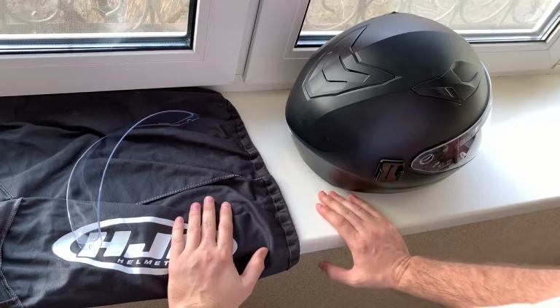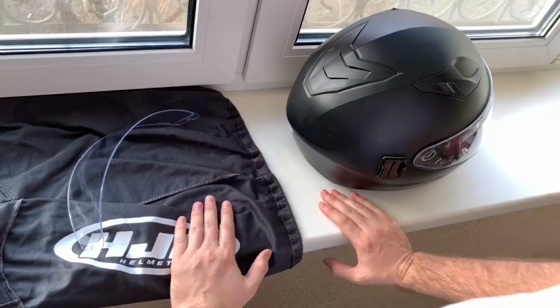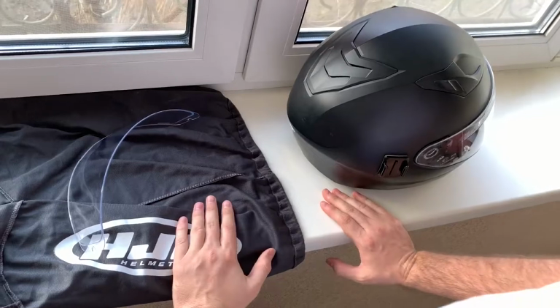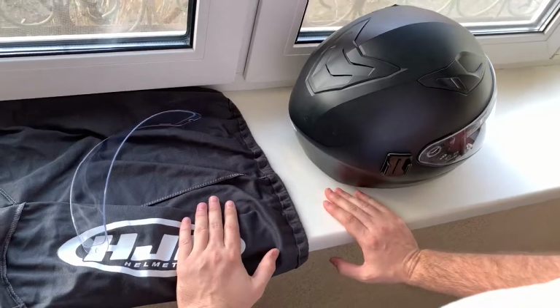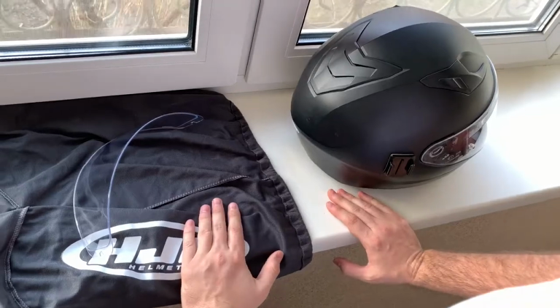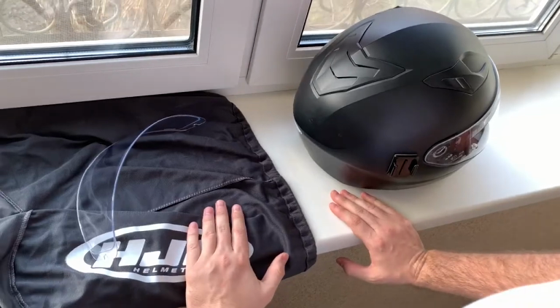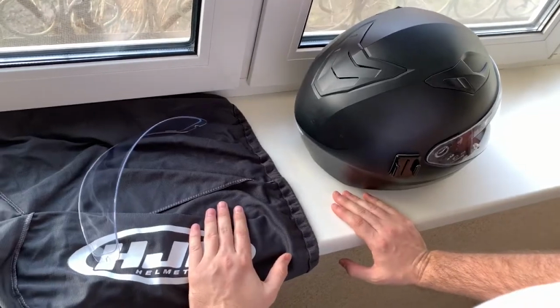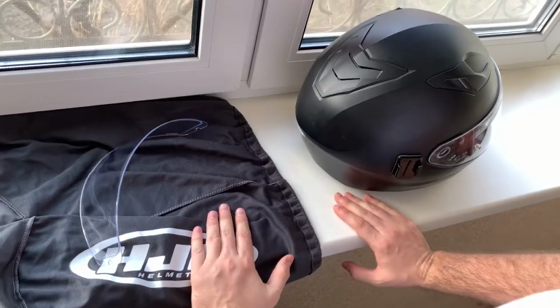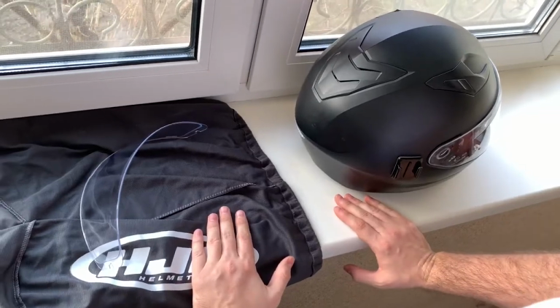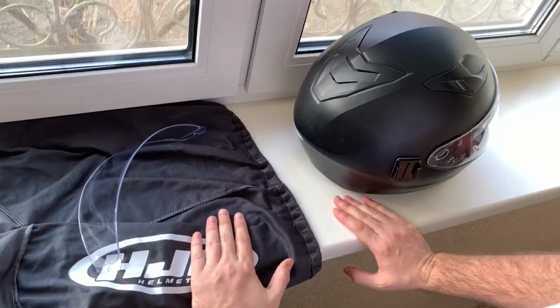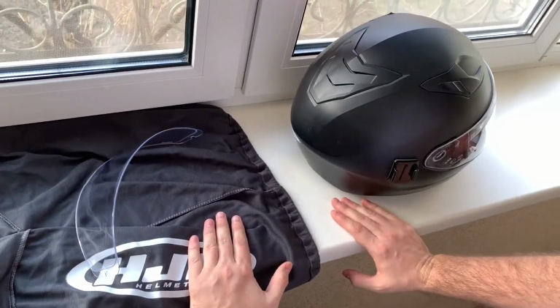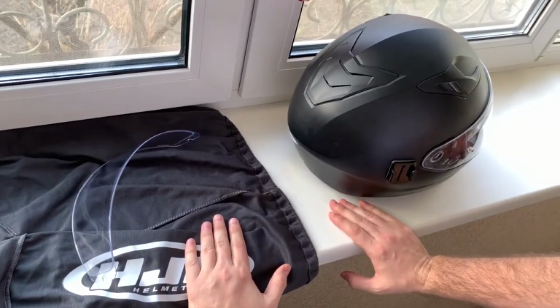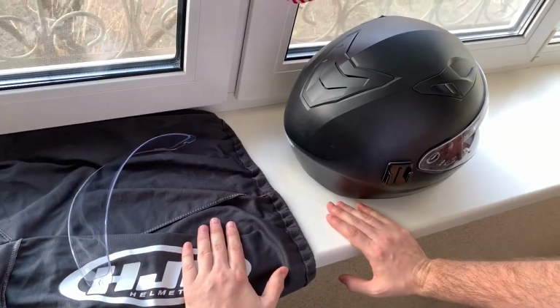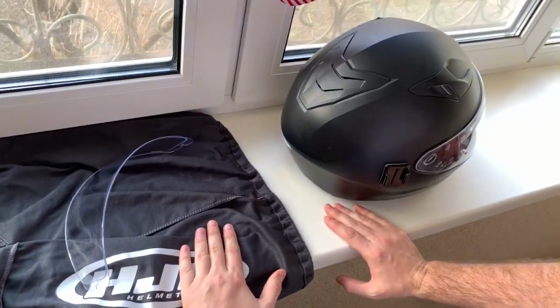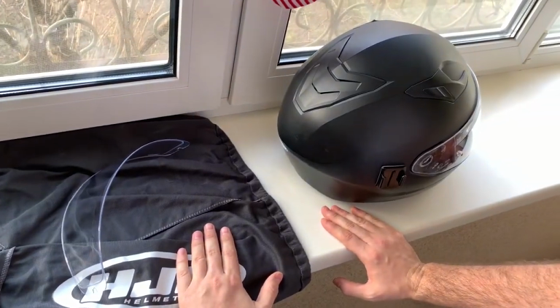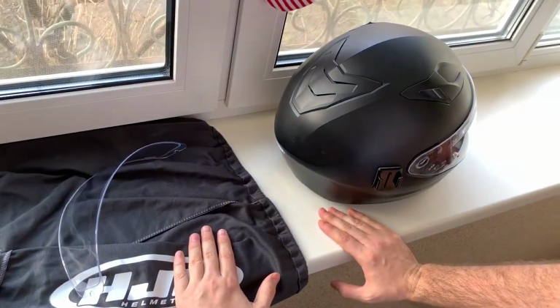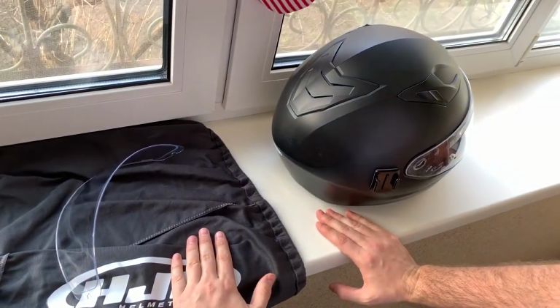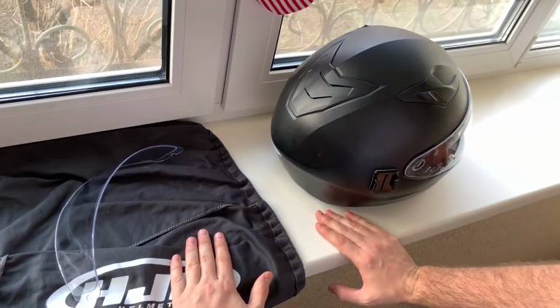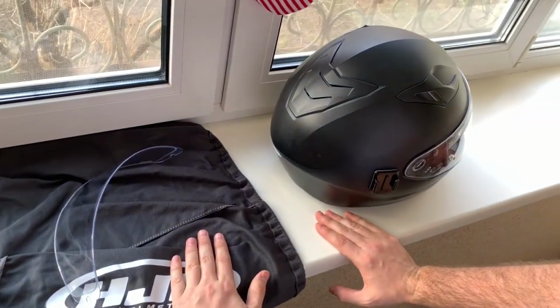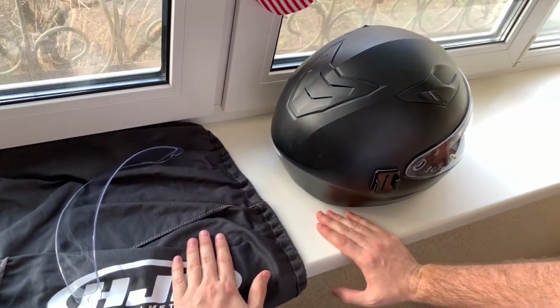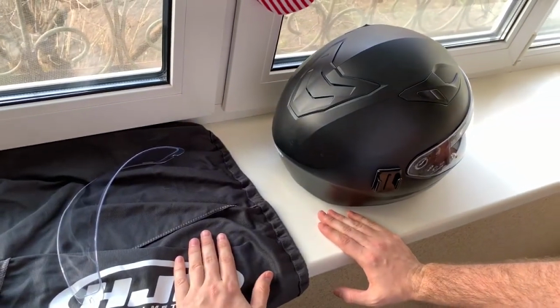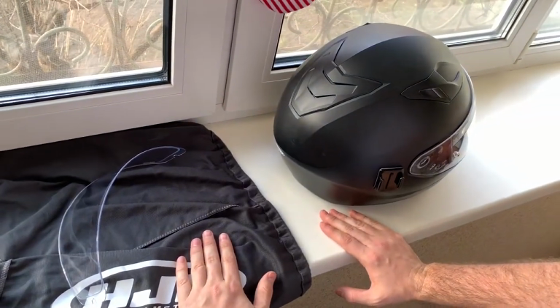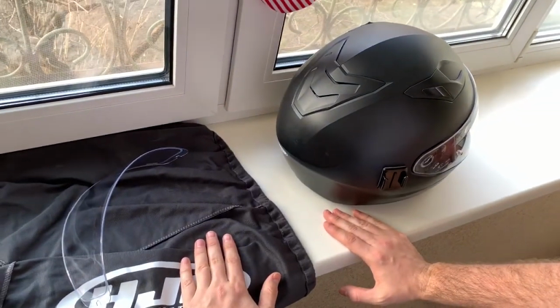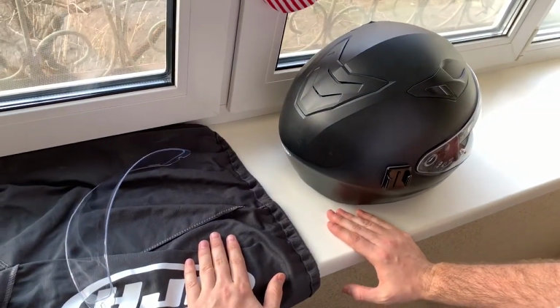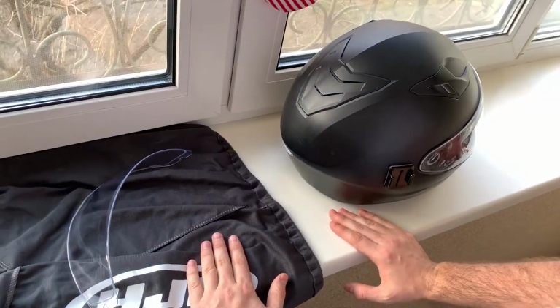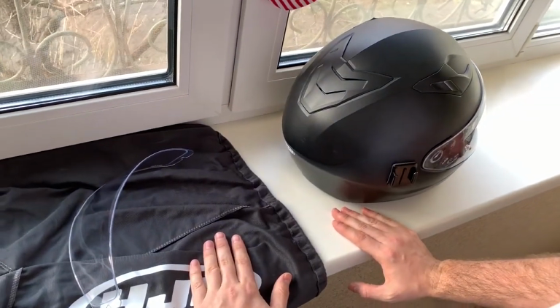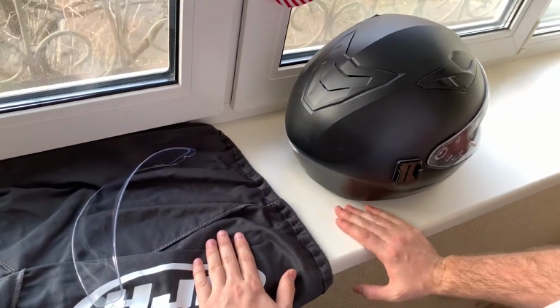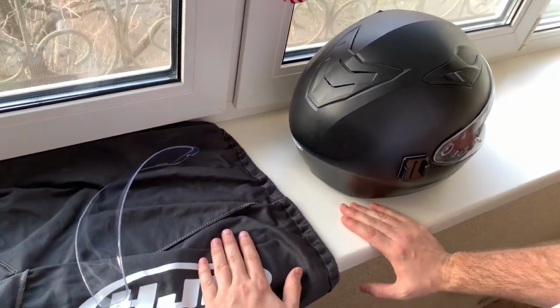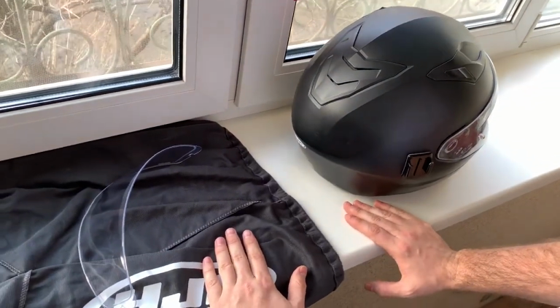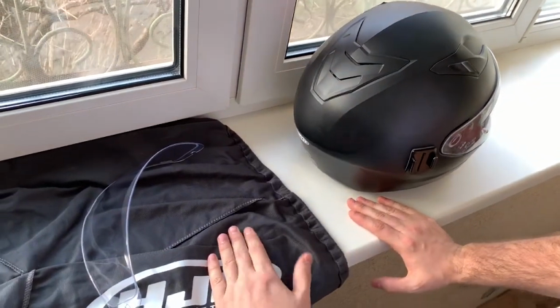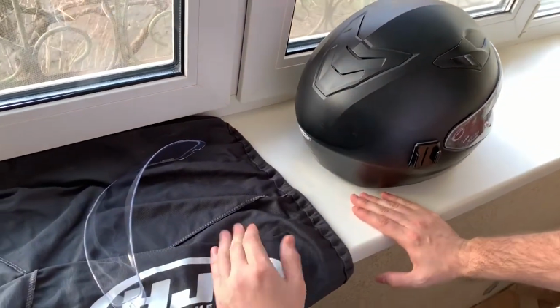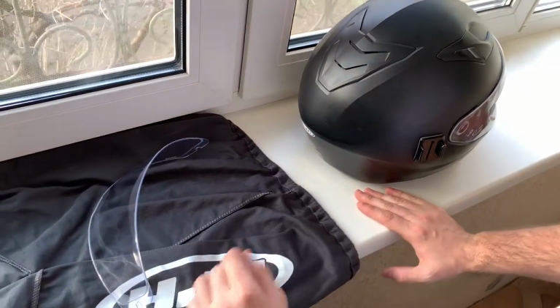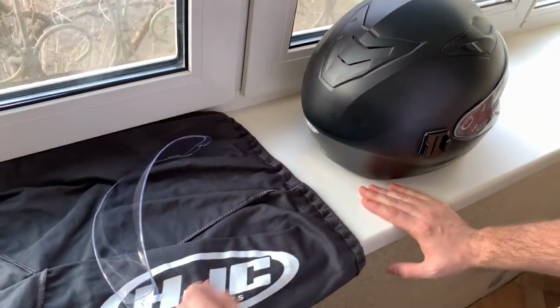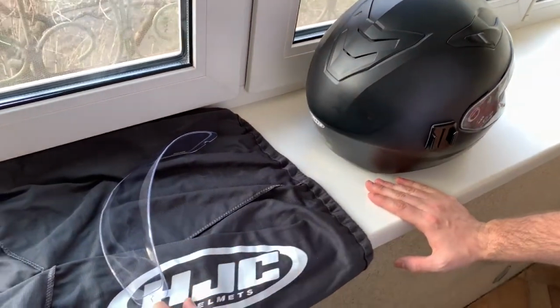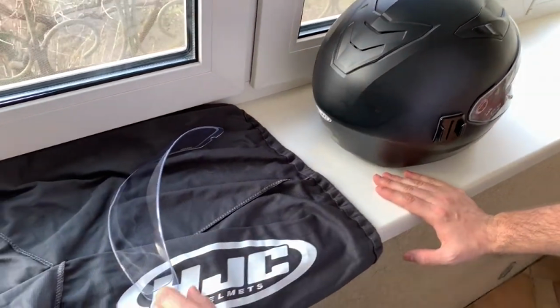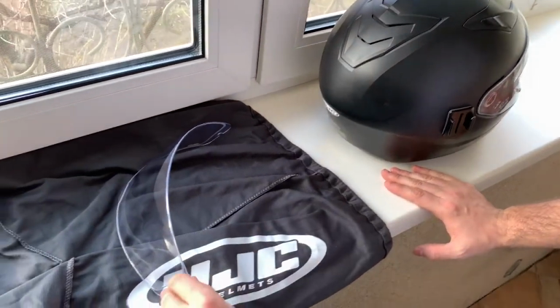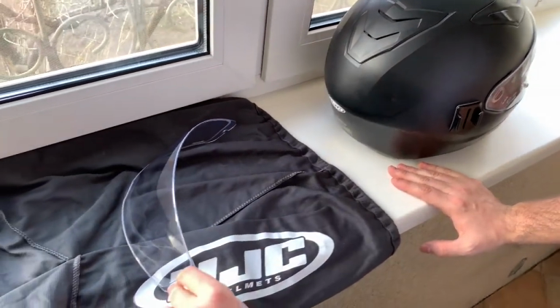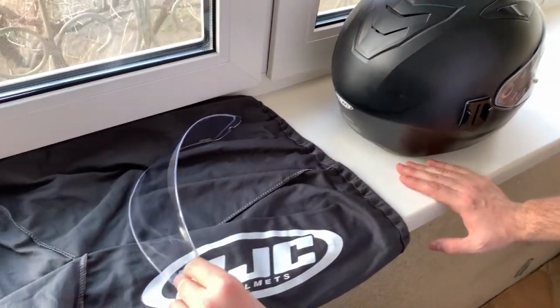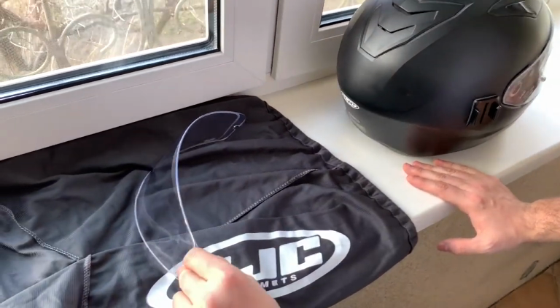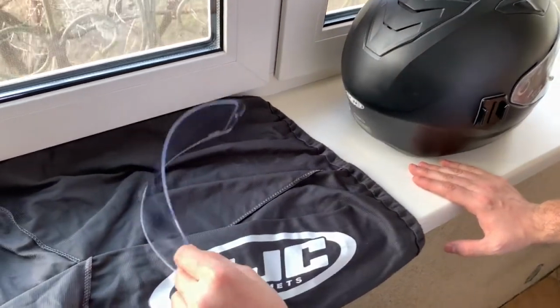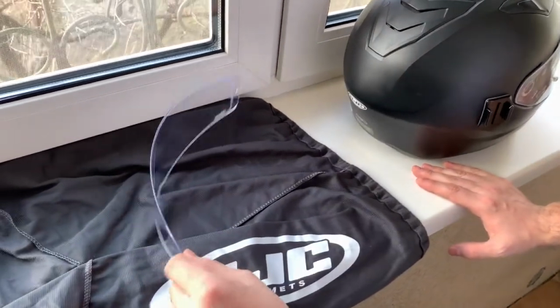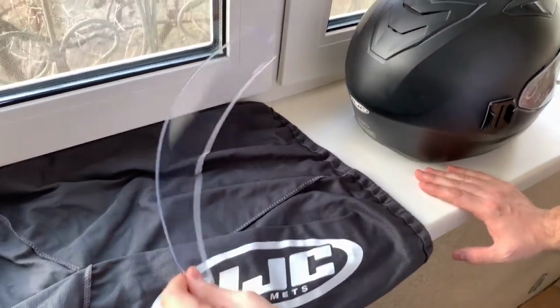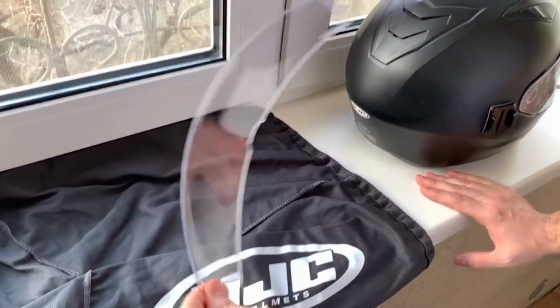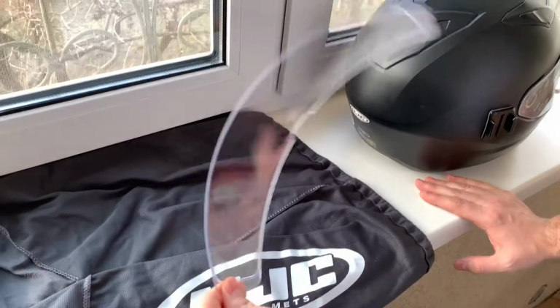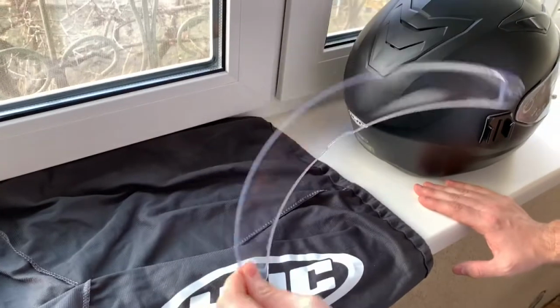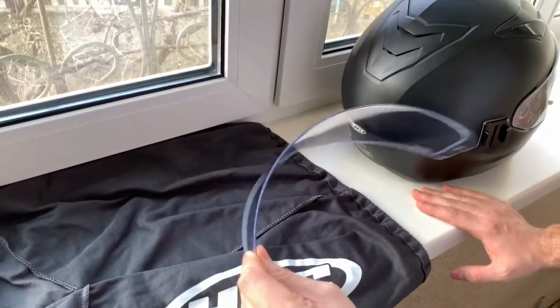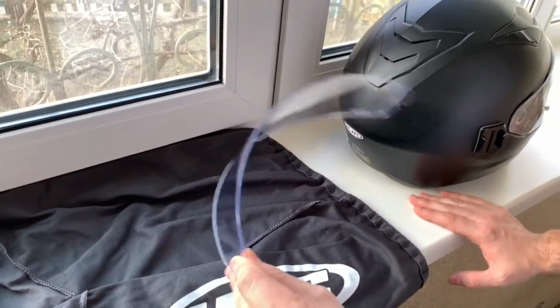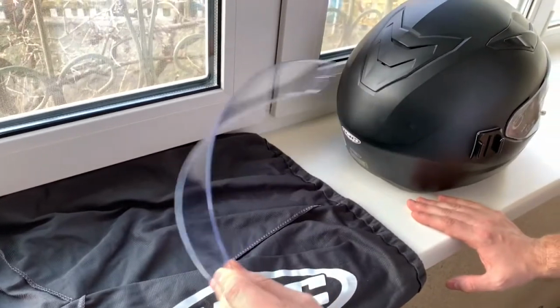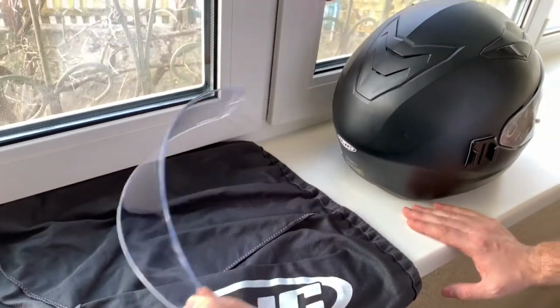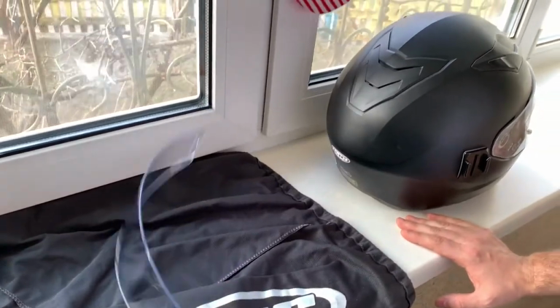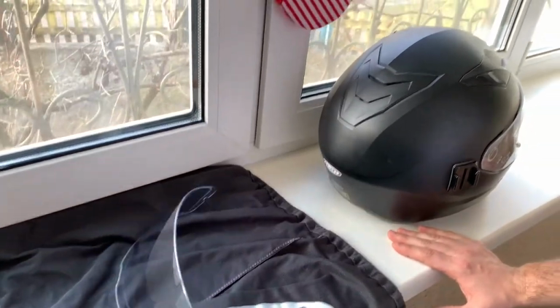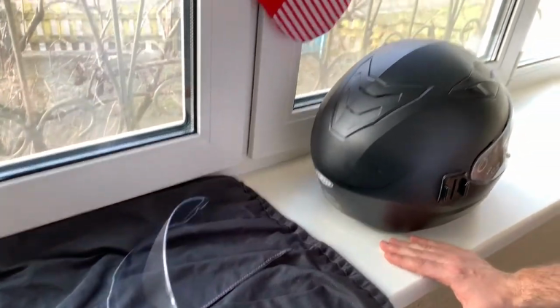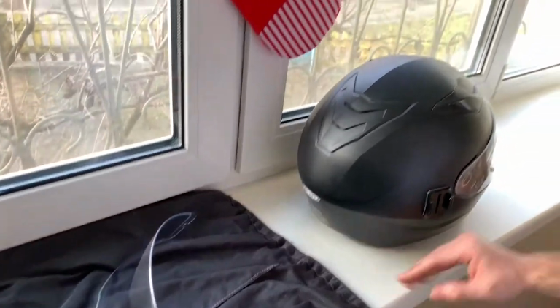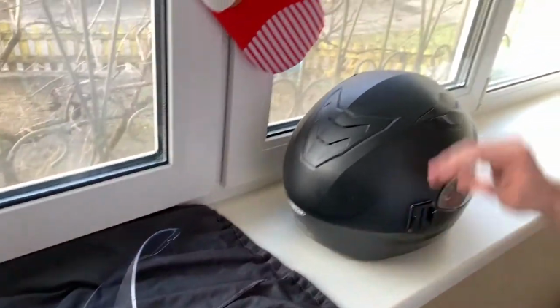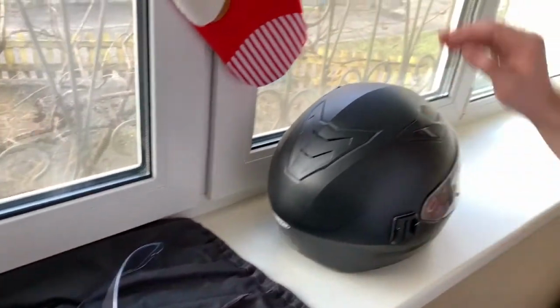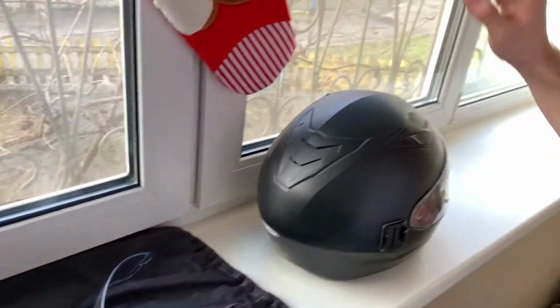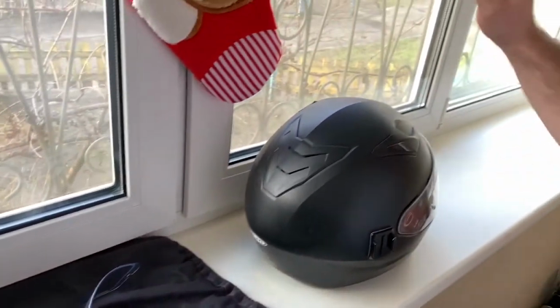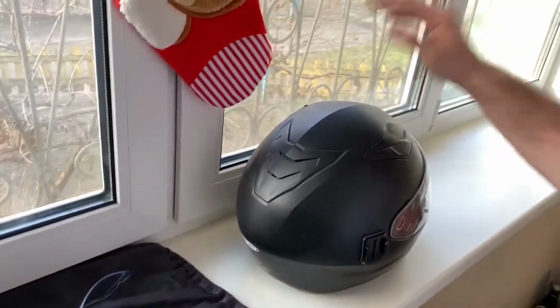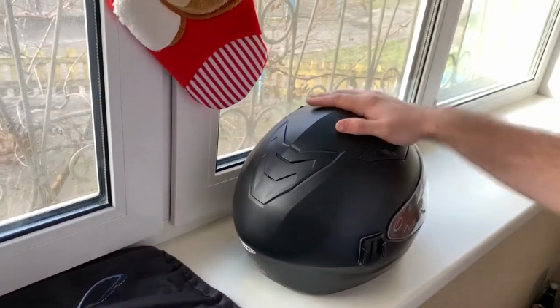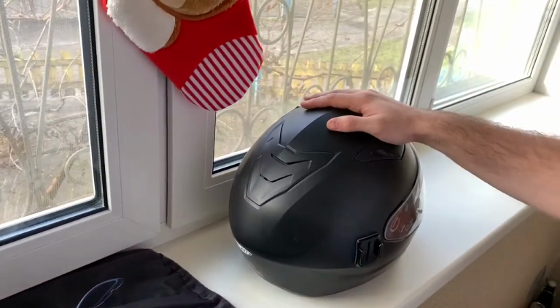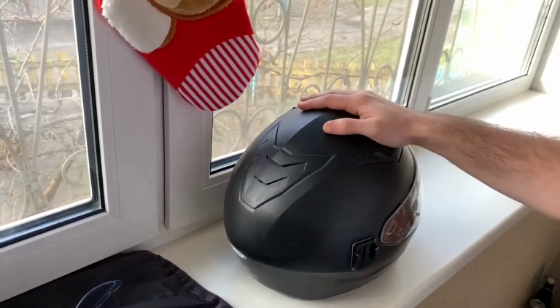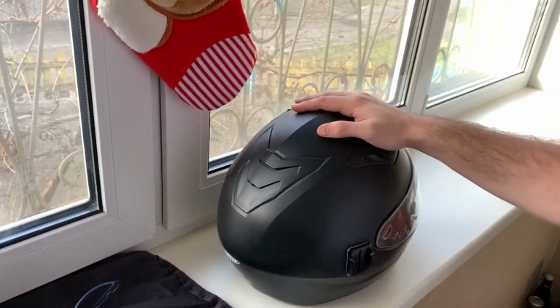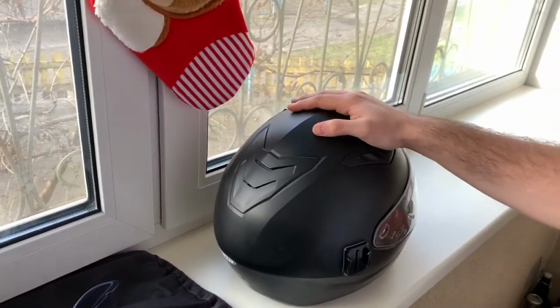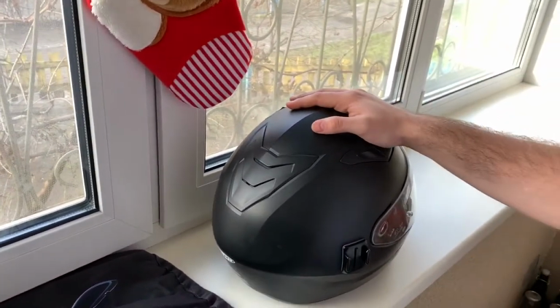Good morning and Merry Christmas guys! This is your Slav Paige and today I will be showing you how to install your pinlock insert in your AJC helmet.